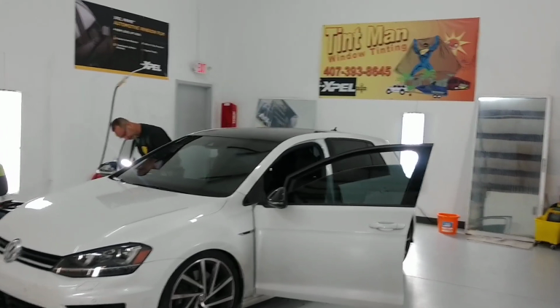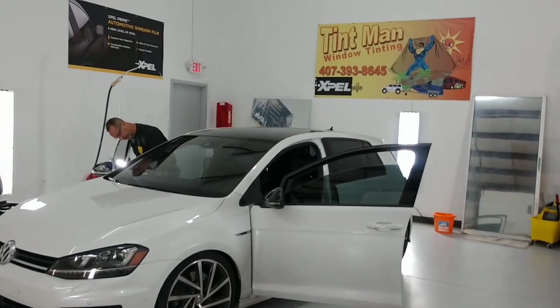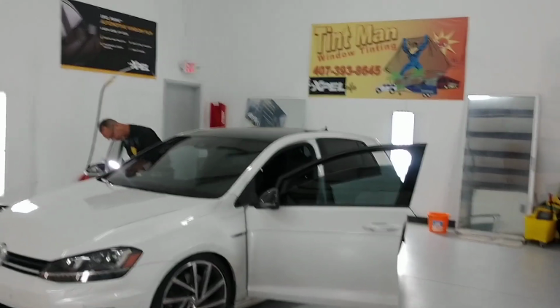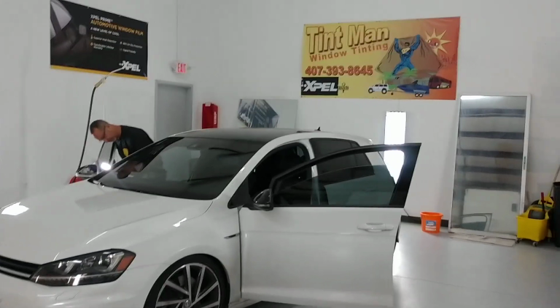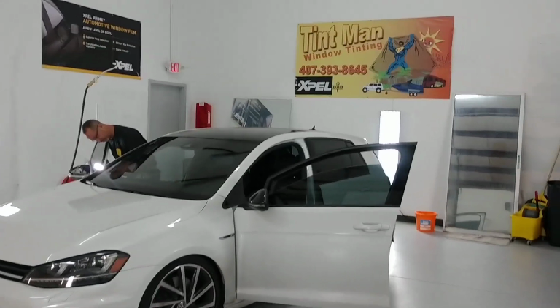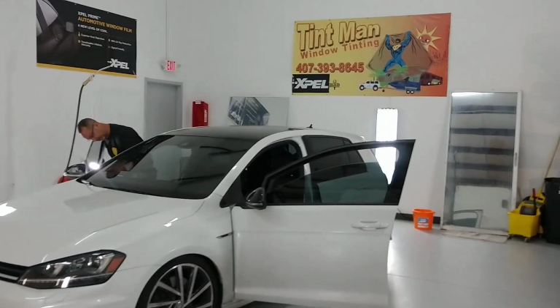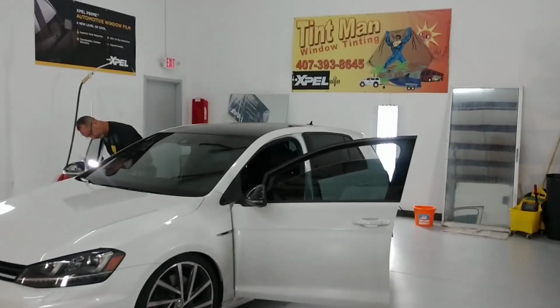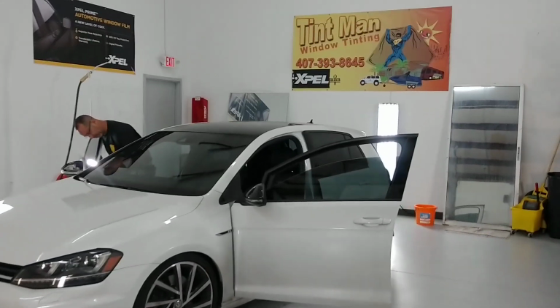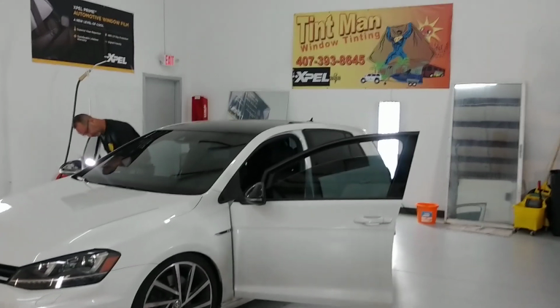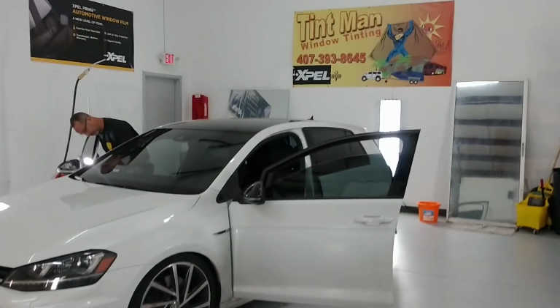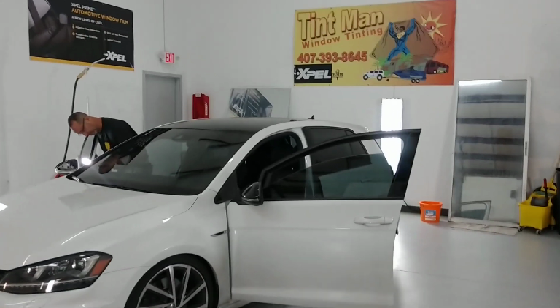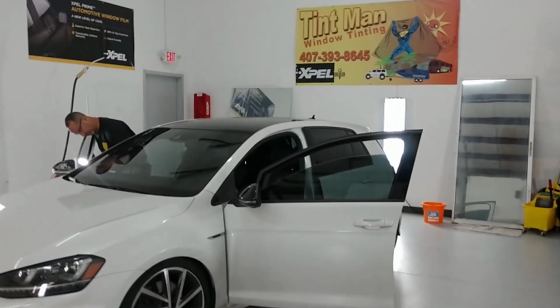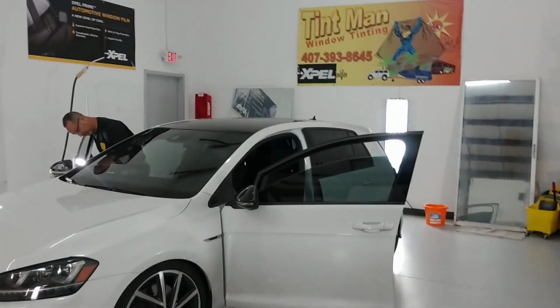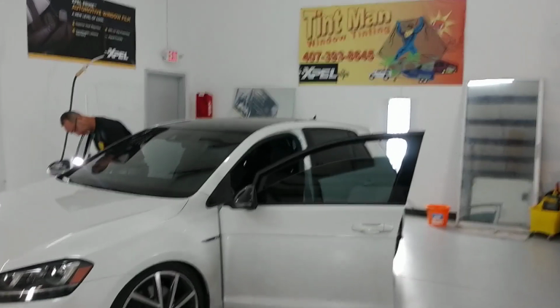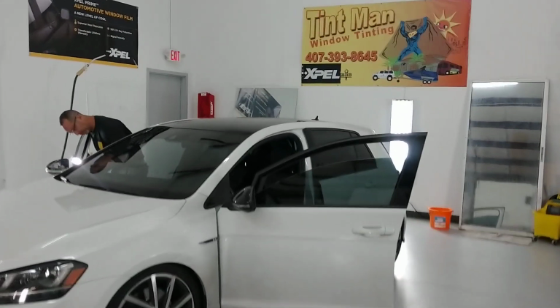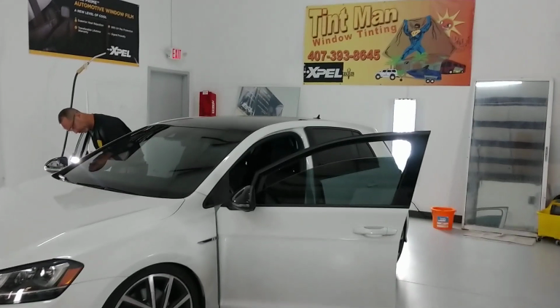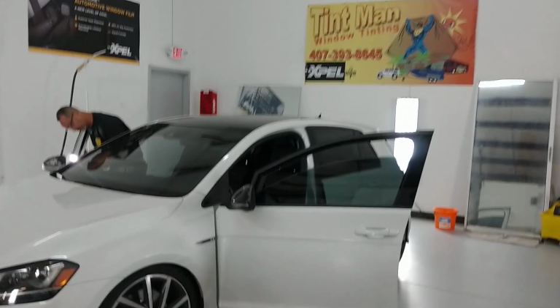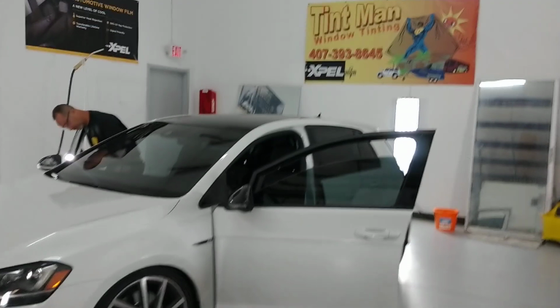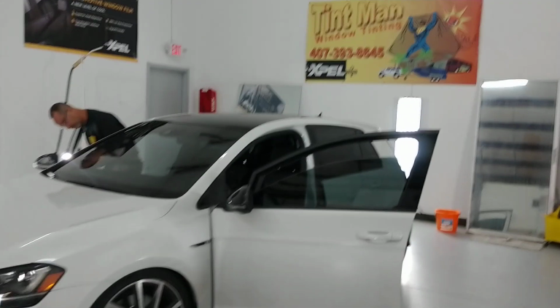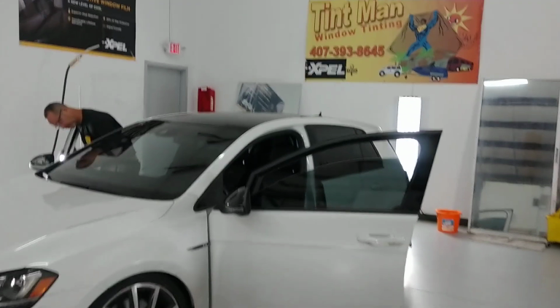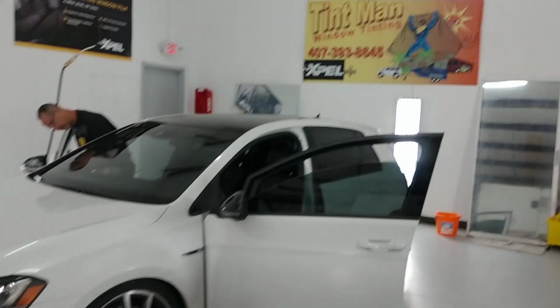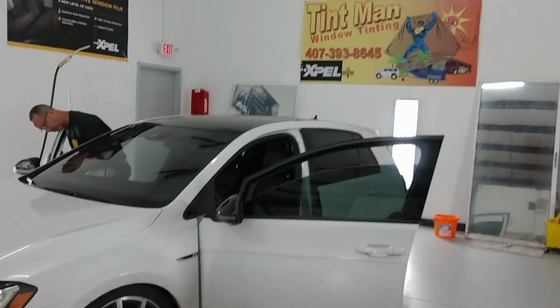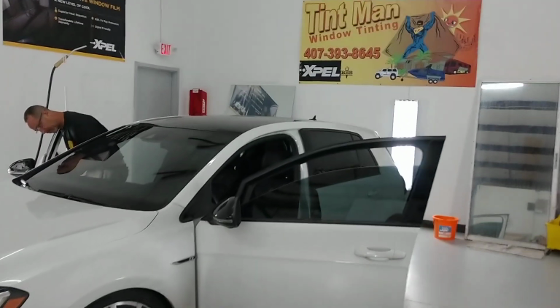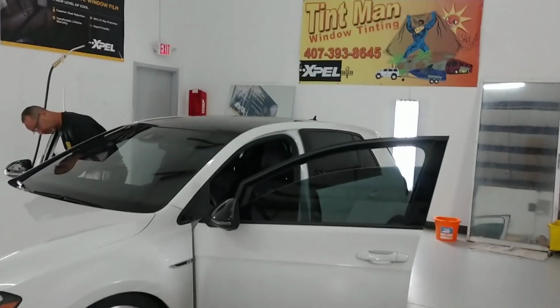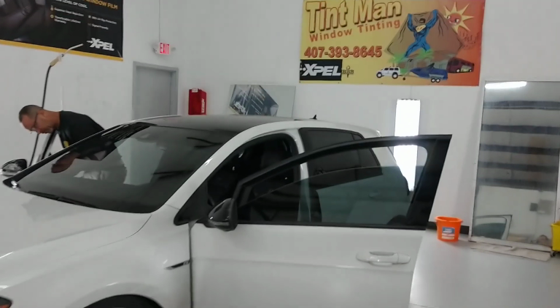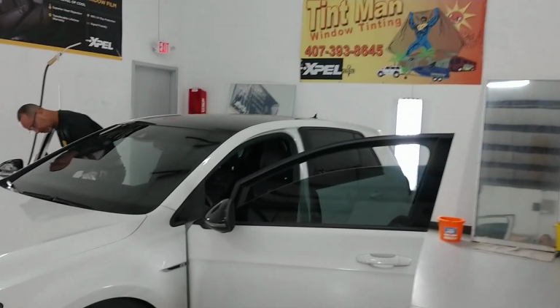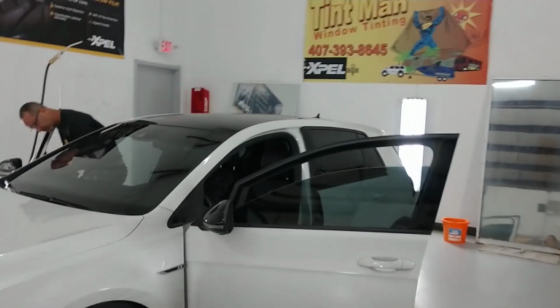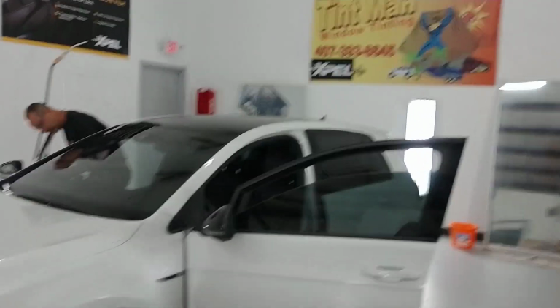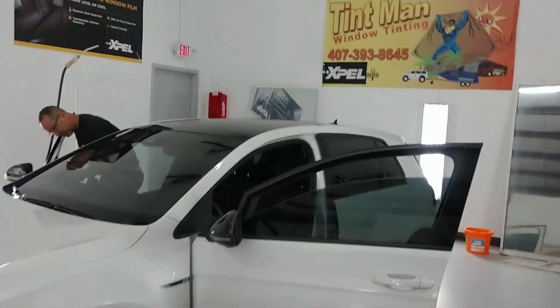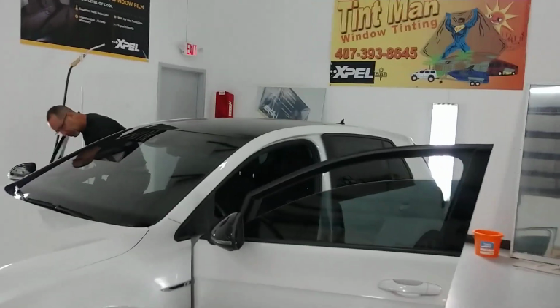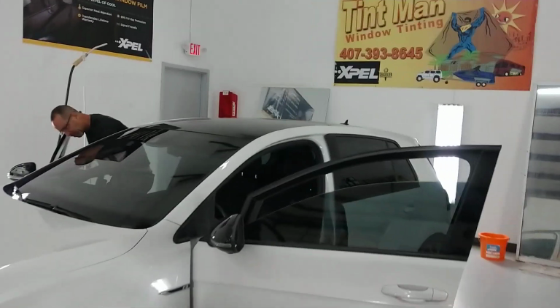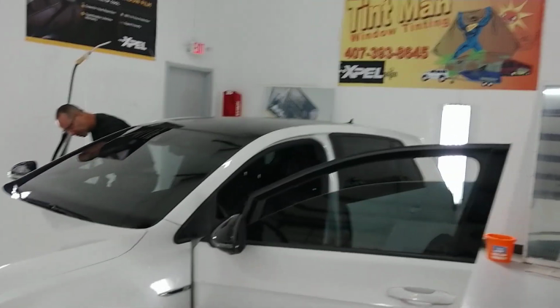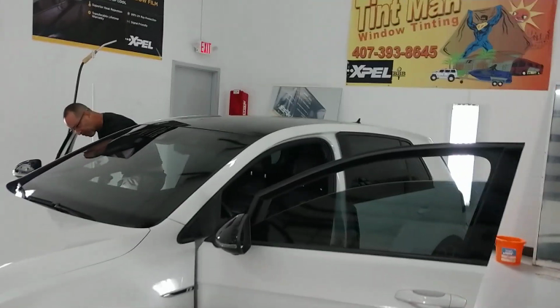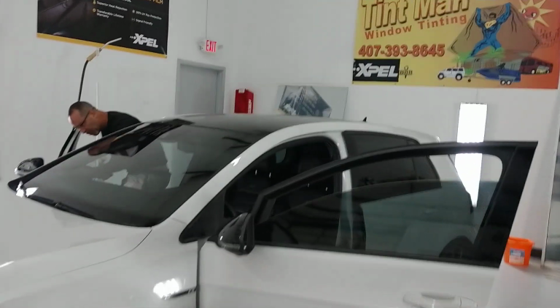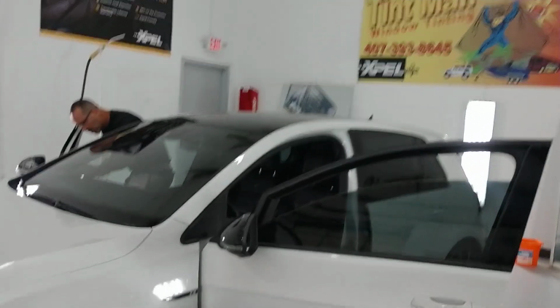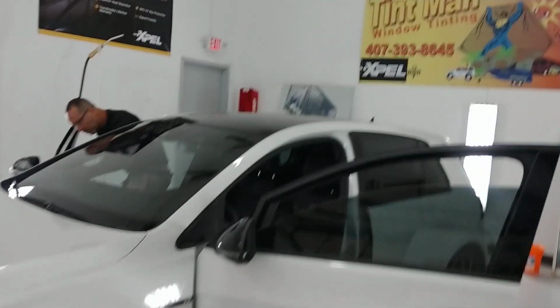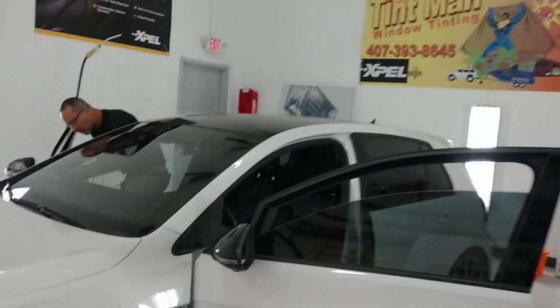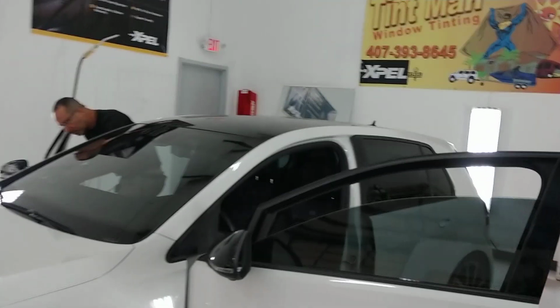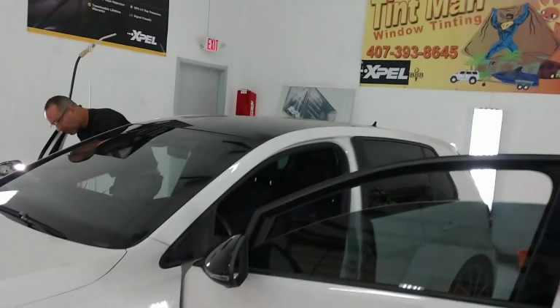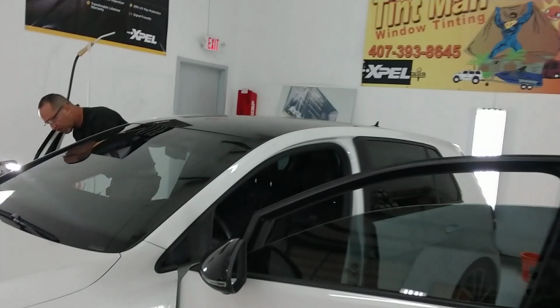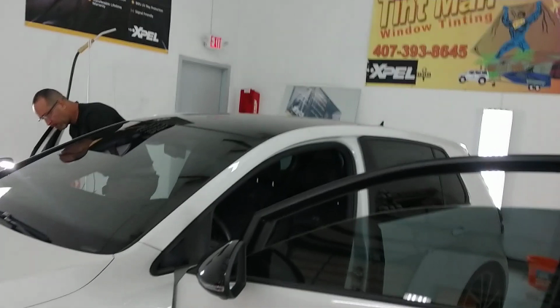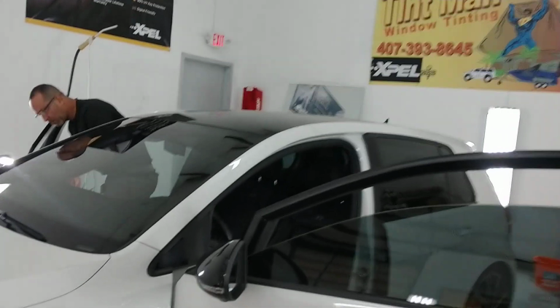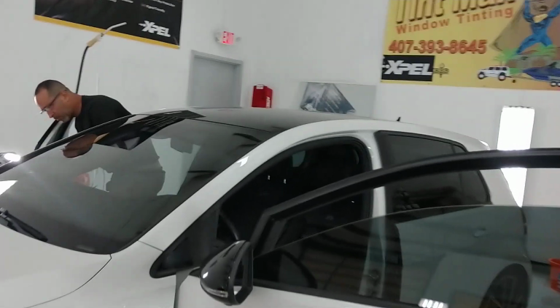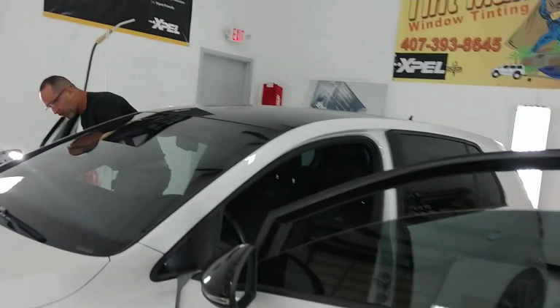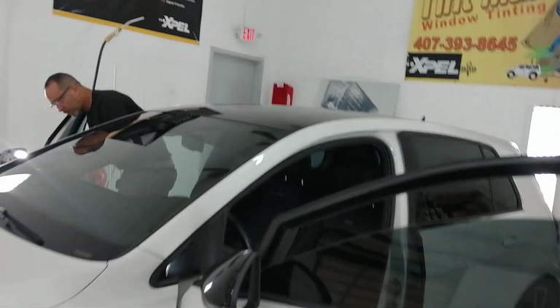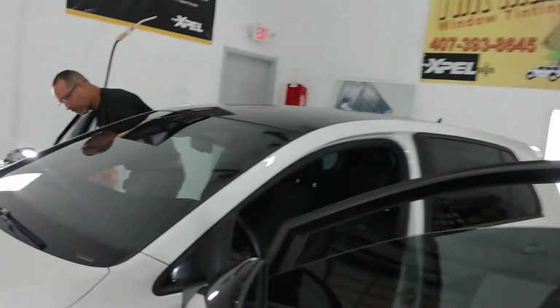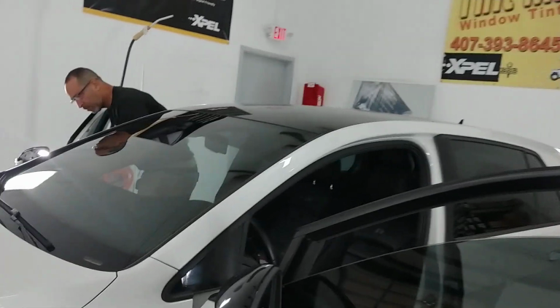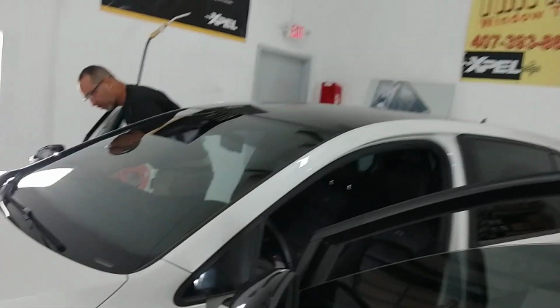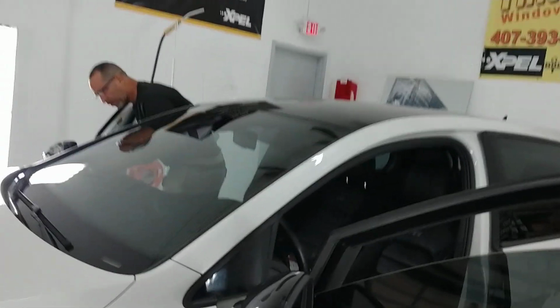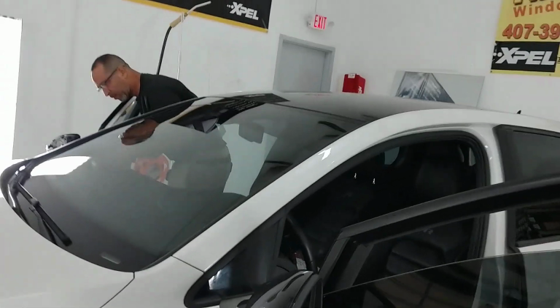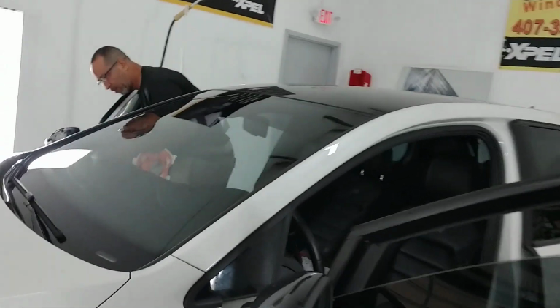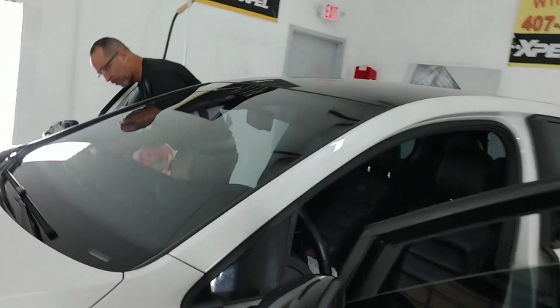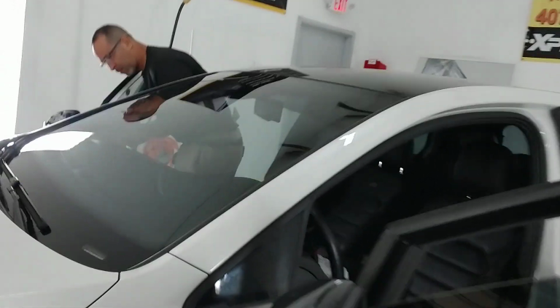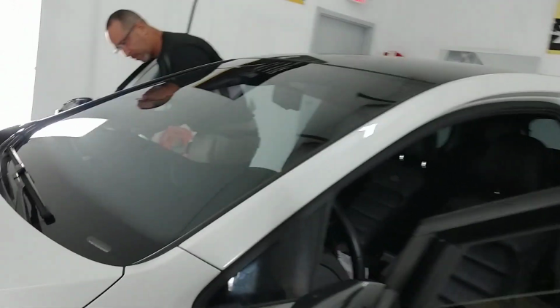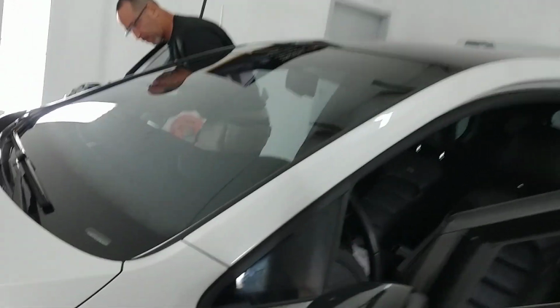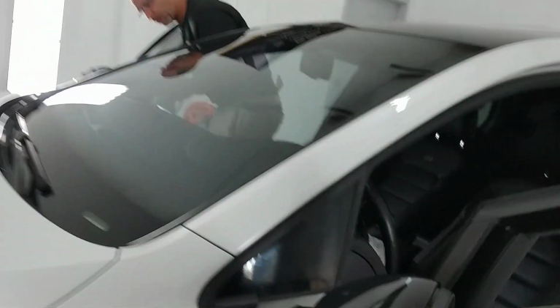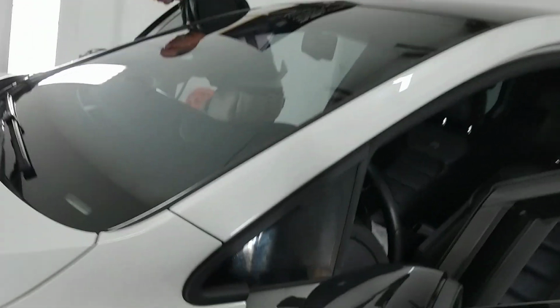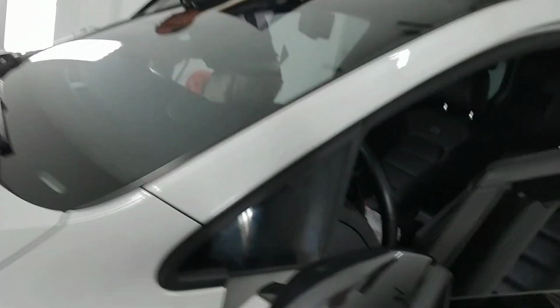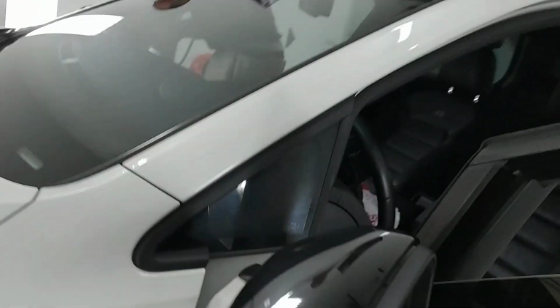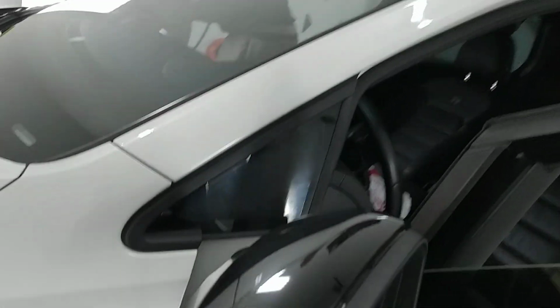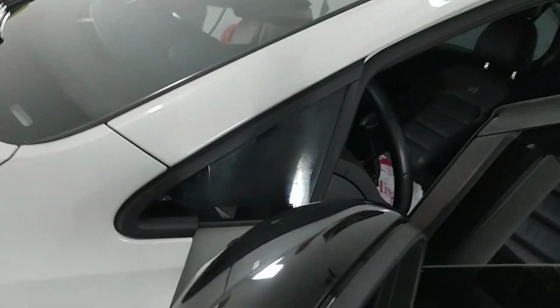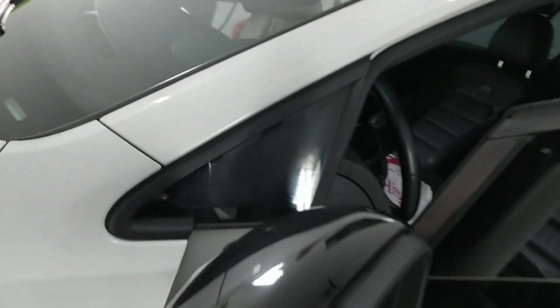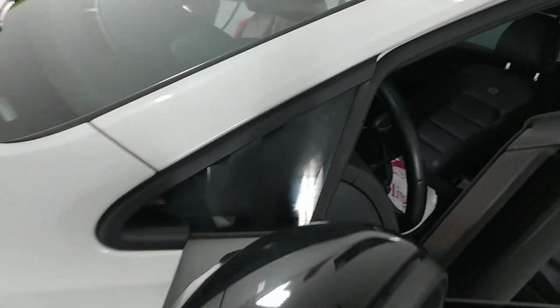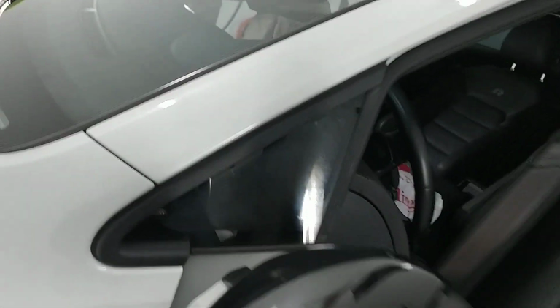Hello, my name is Sean. I'm with Tent Man Window Tinting, and I want to show you this golf cart that another tint shop tinted.